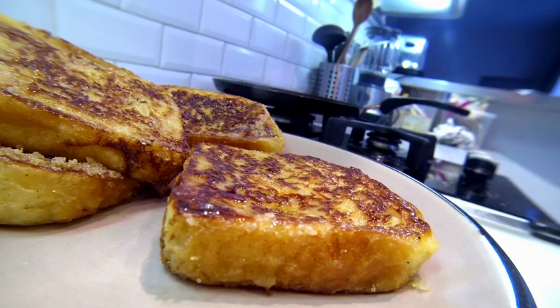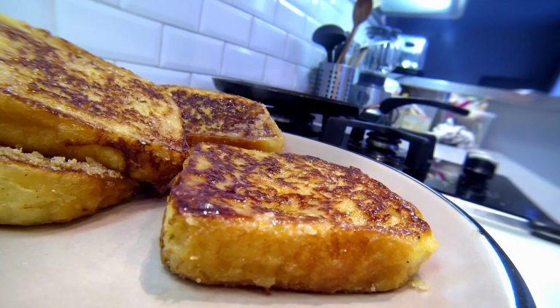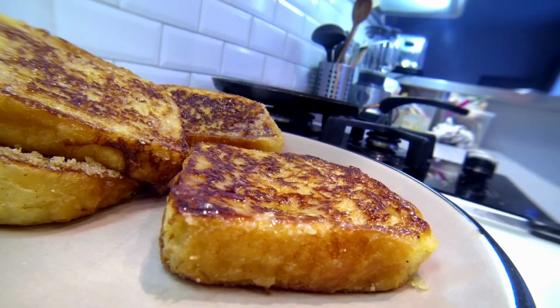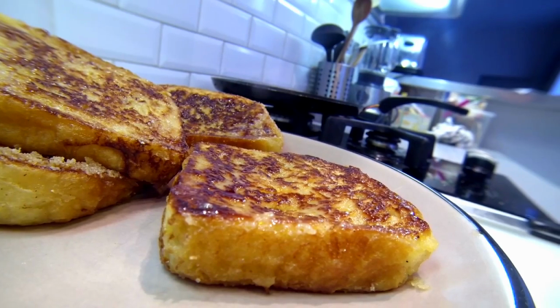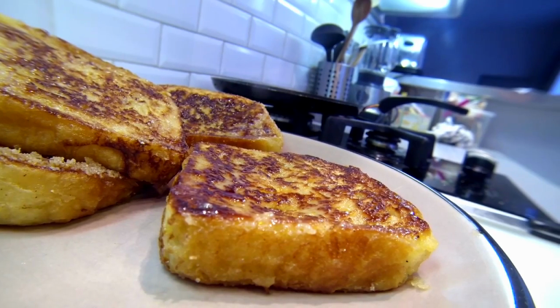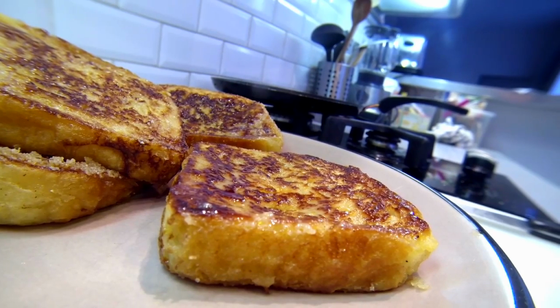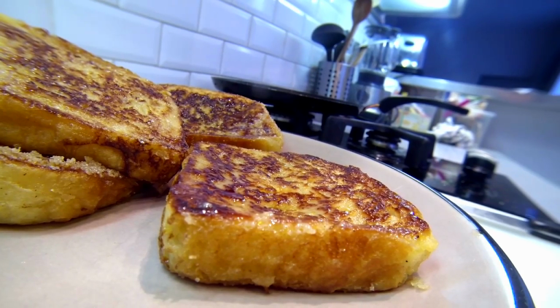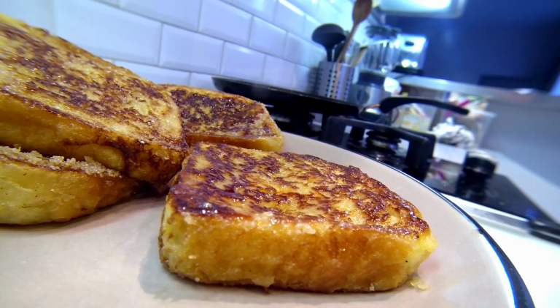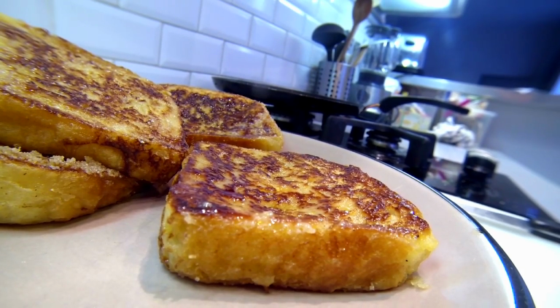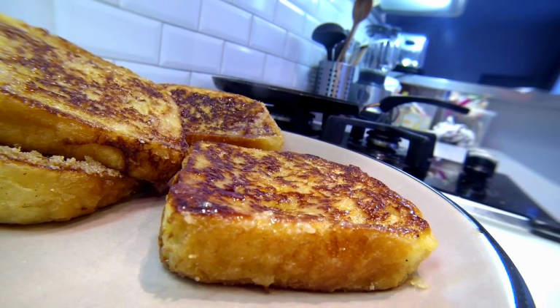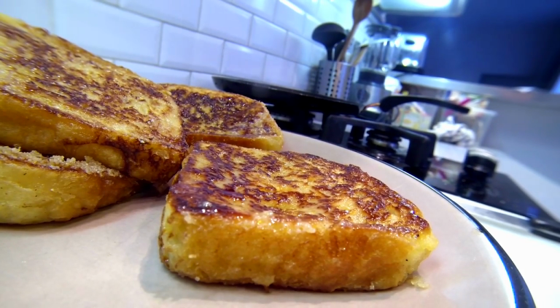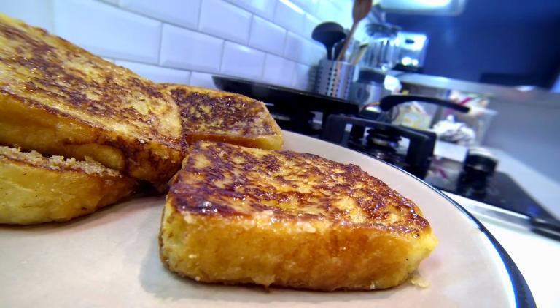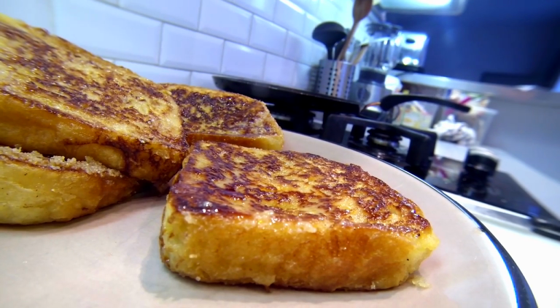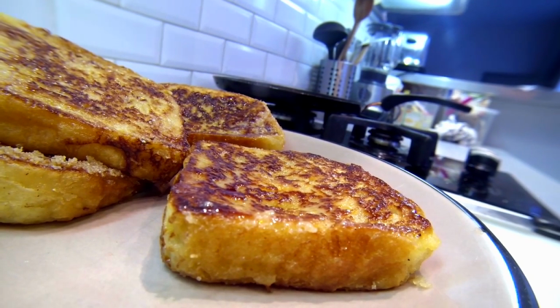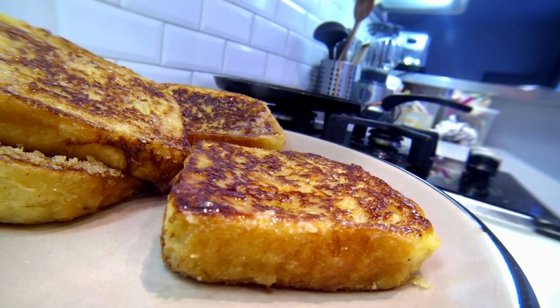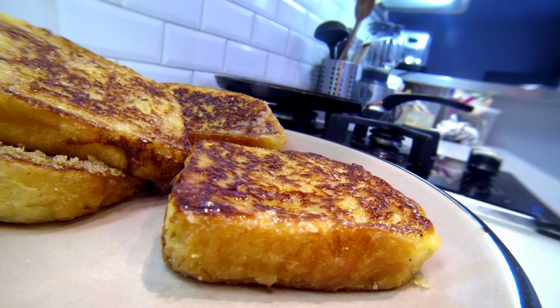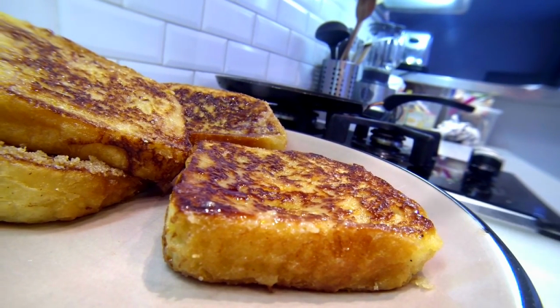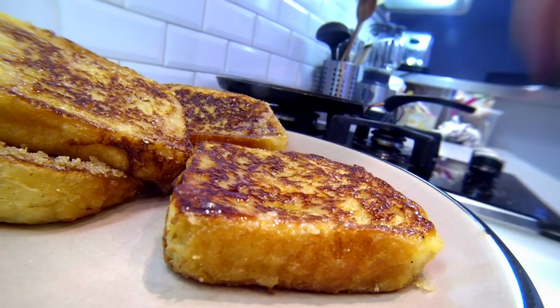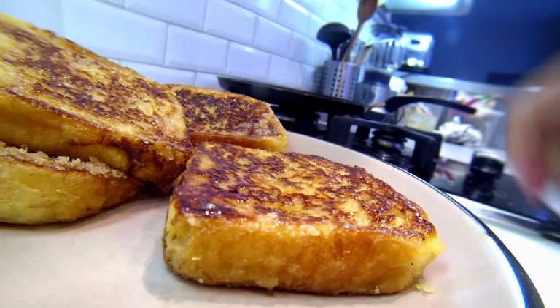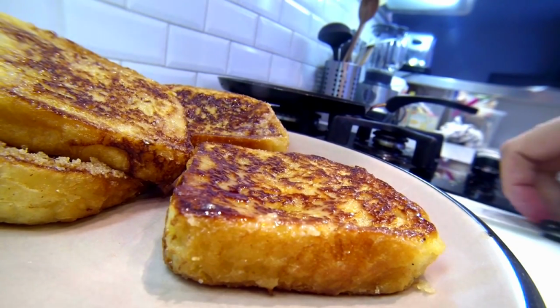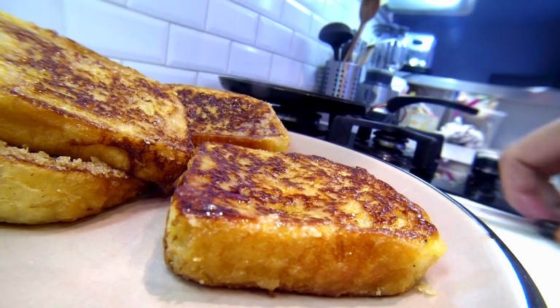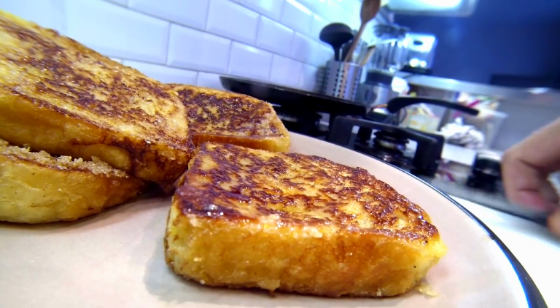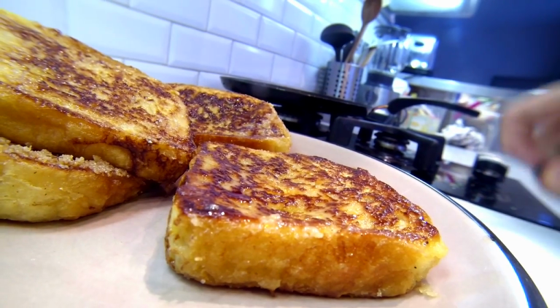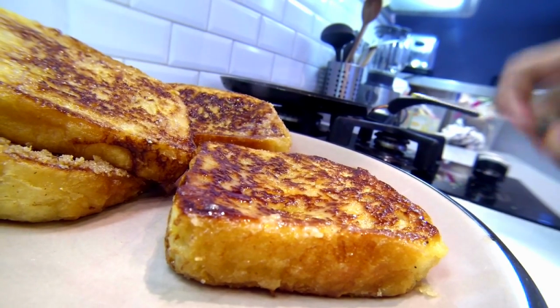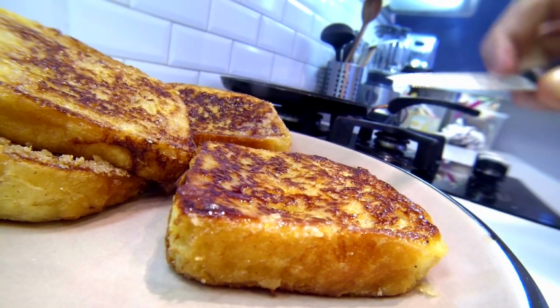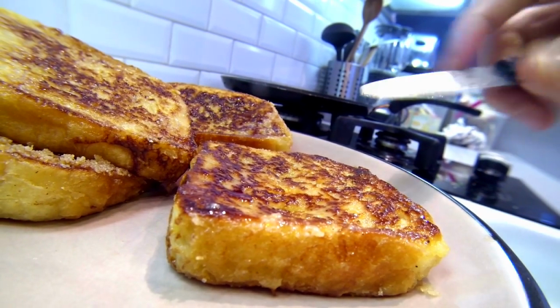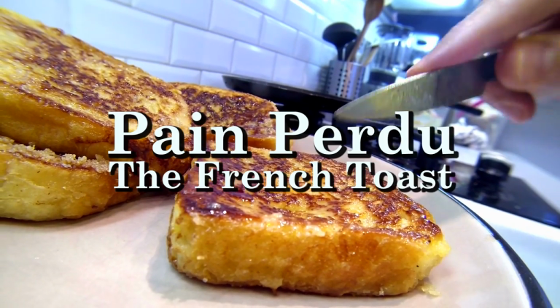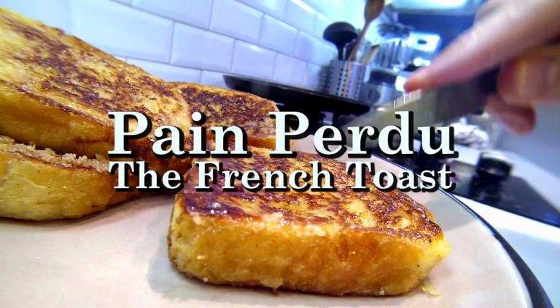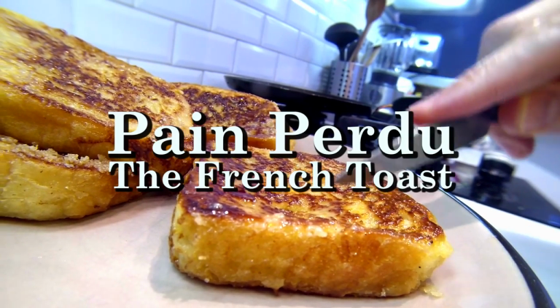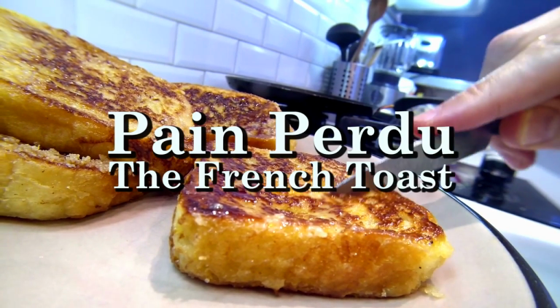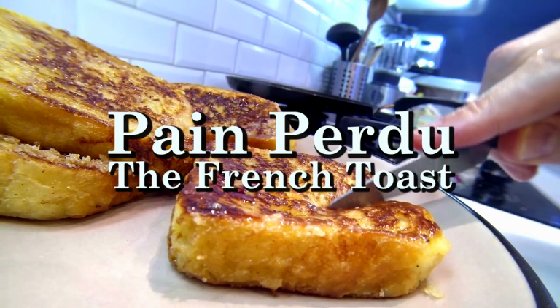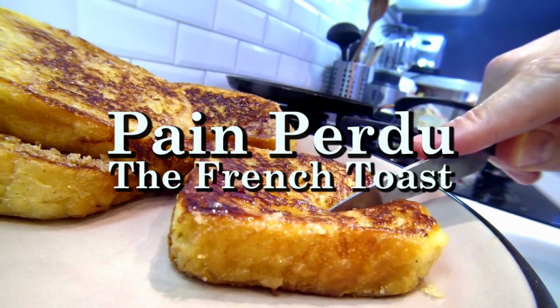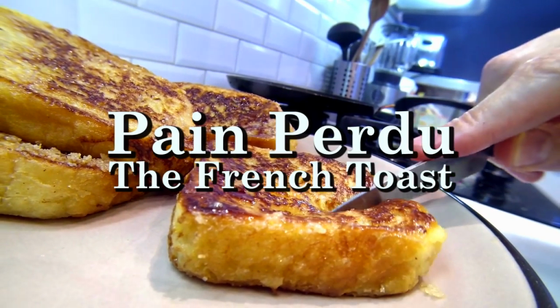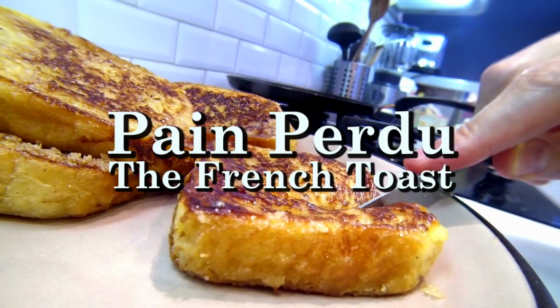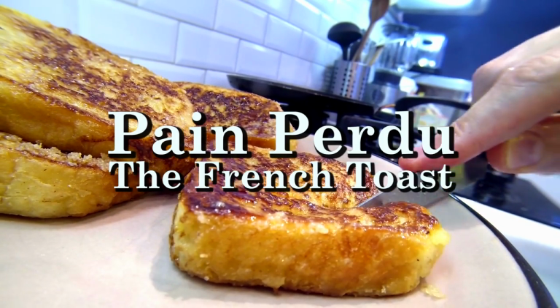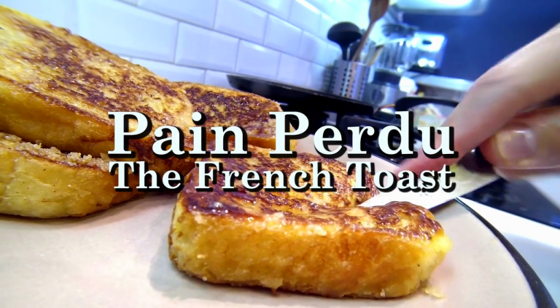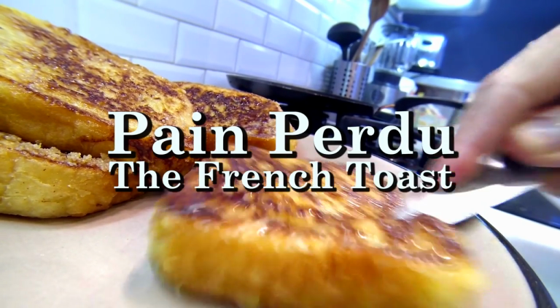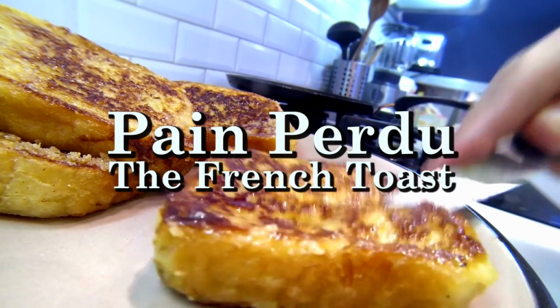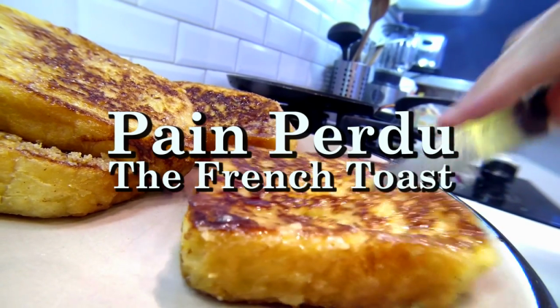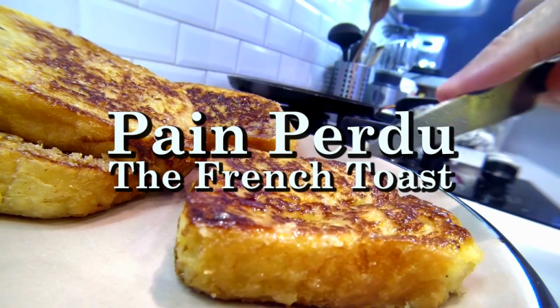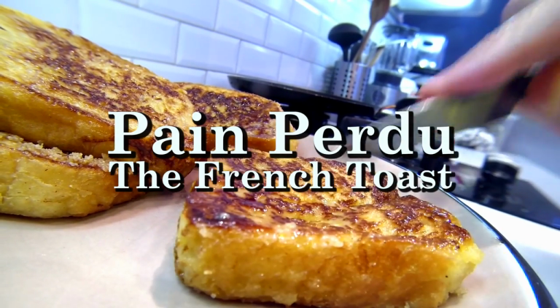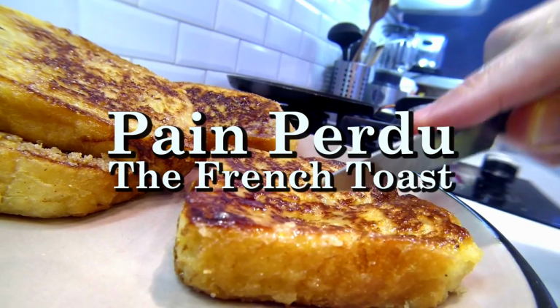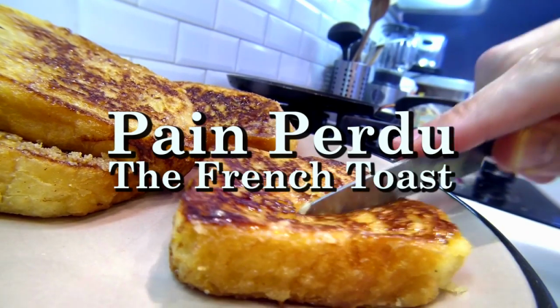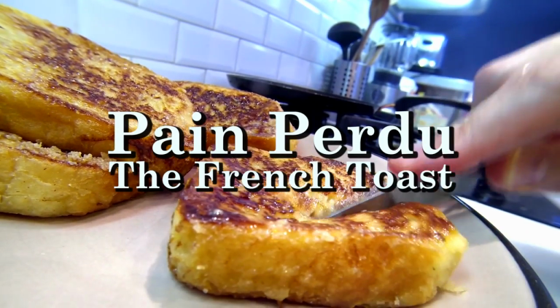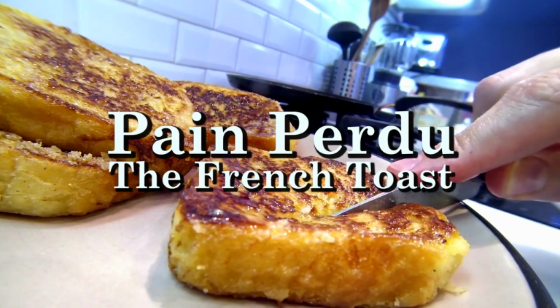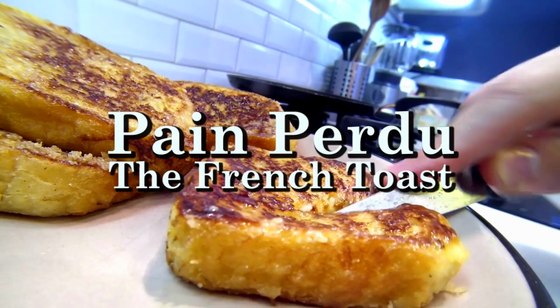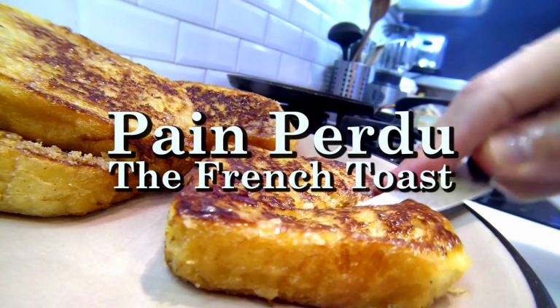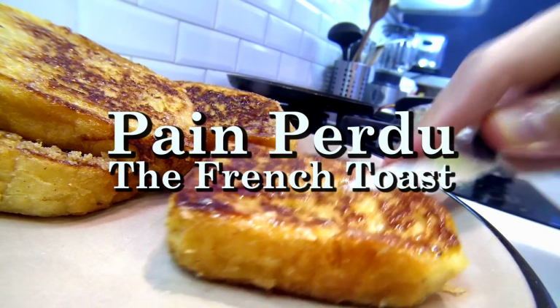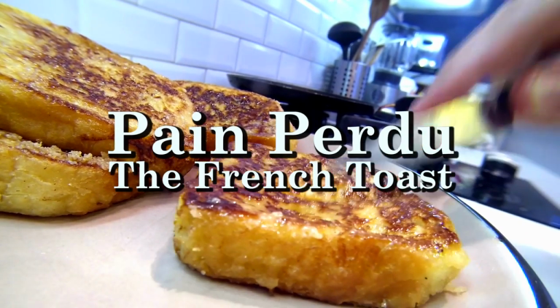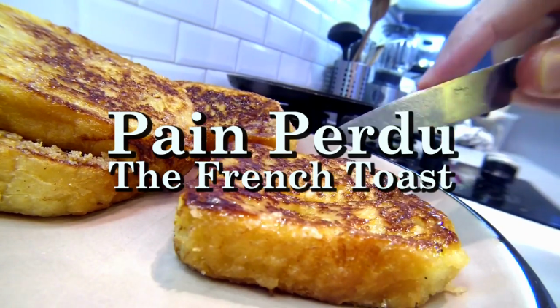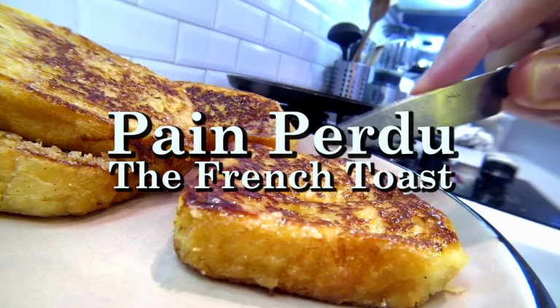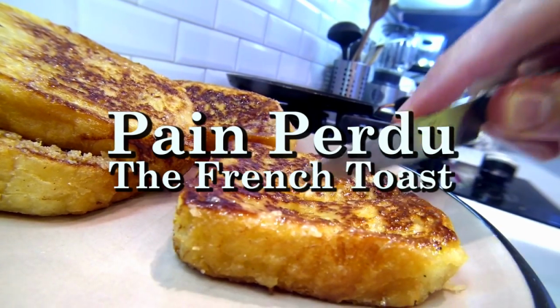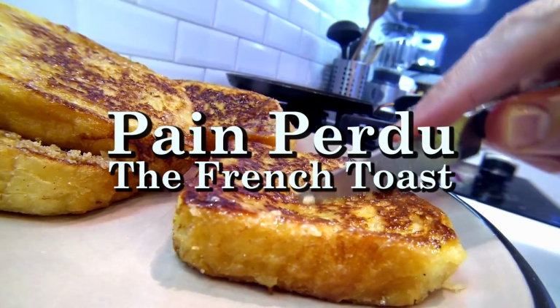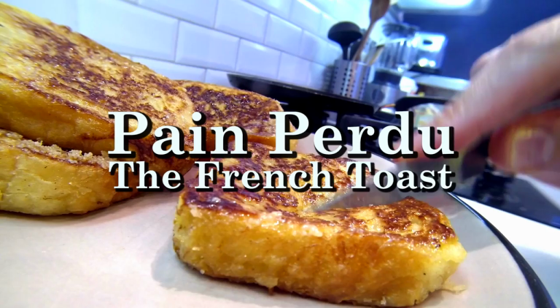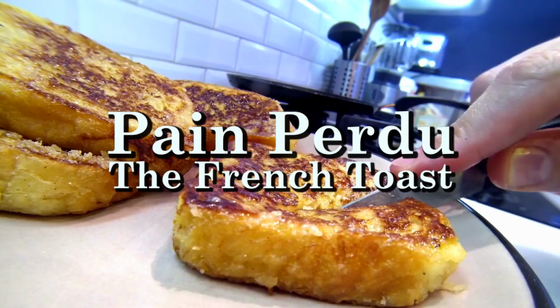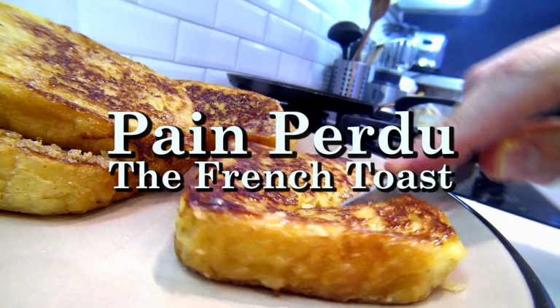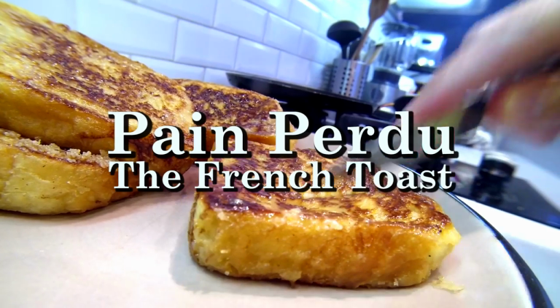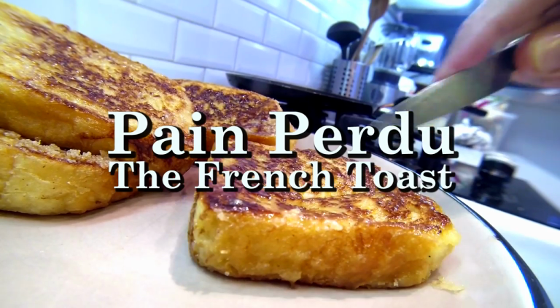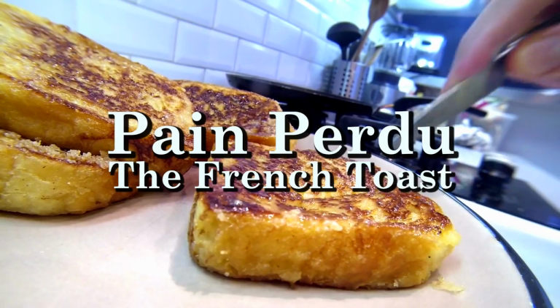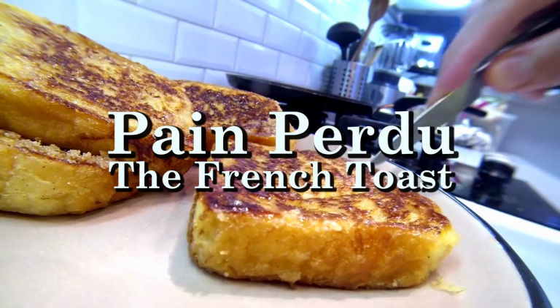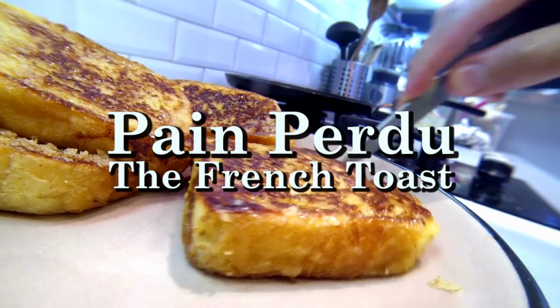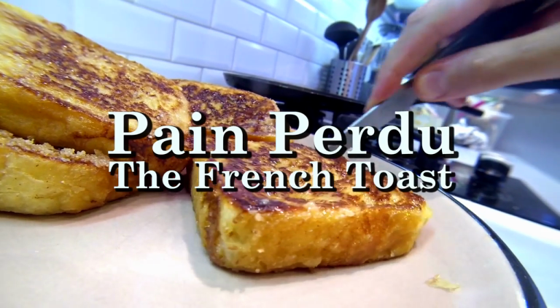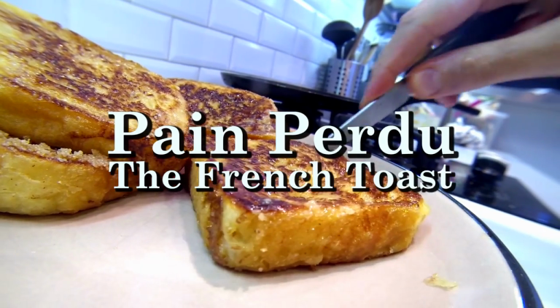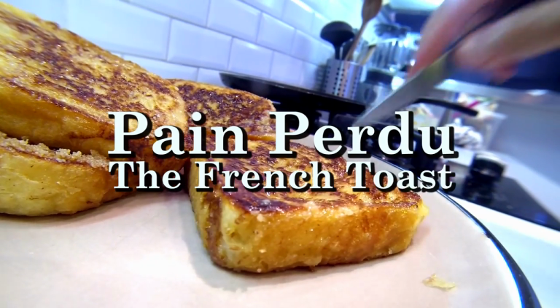Hello everybody, I am Gab and welcome to French Guy Cooking. Today we are going to make some pain perdu, known as French toast.